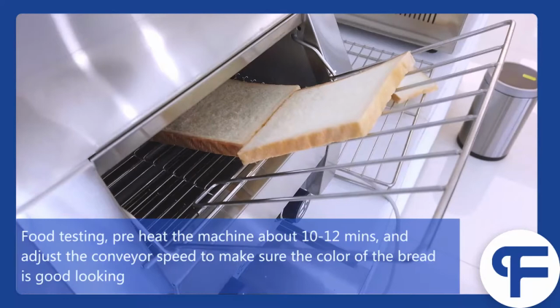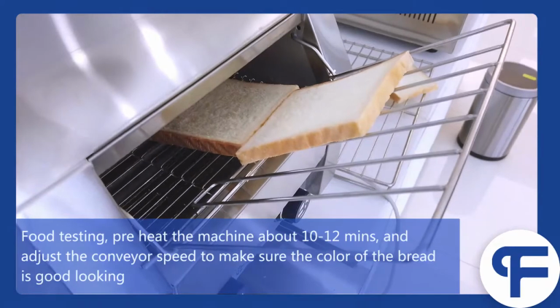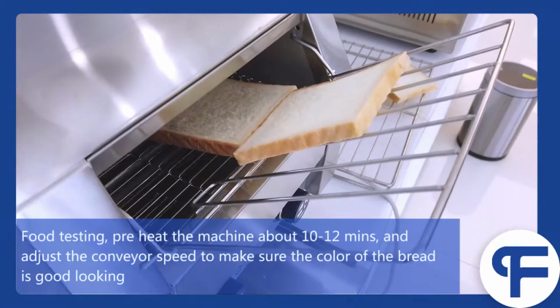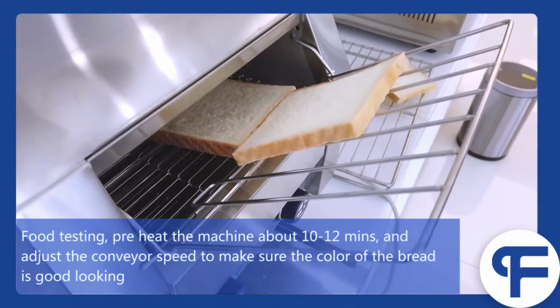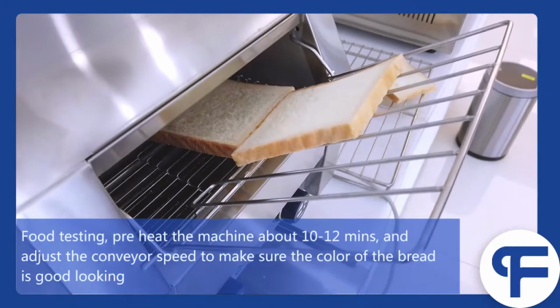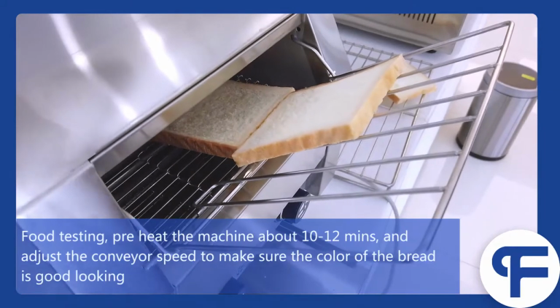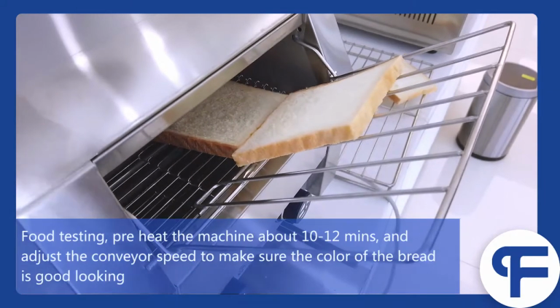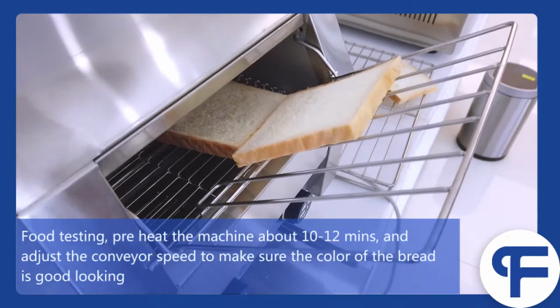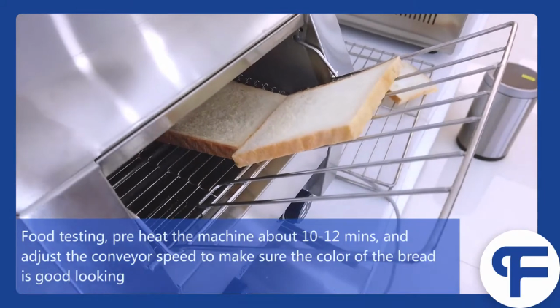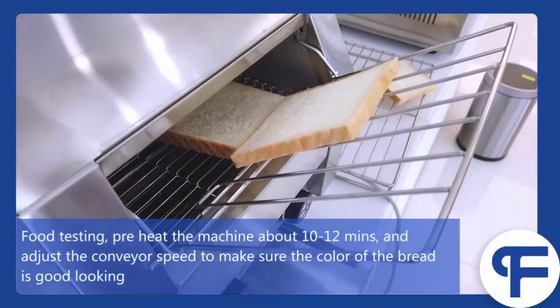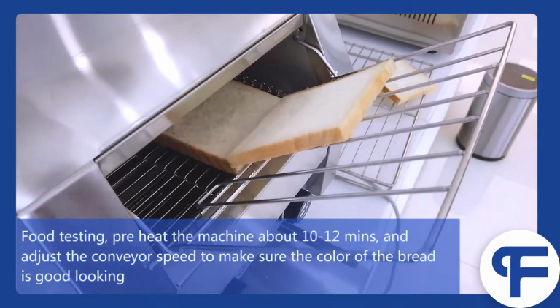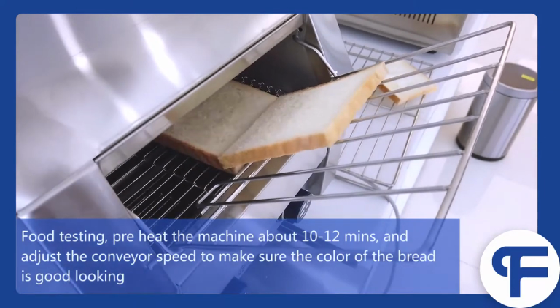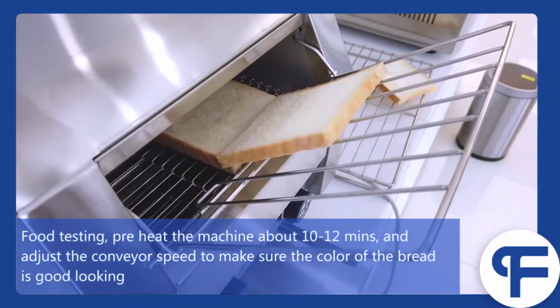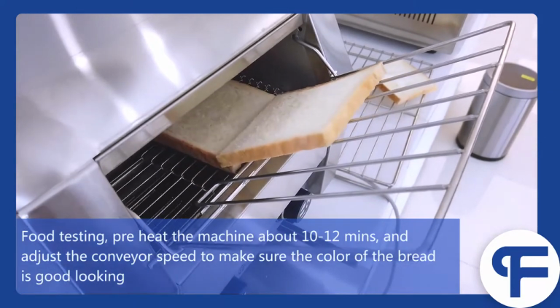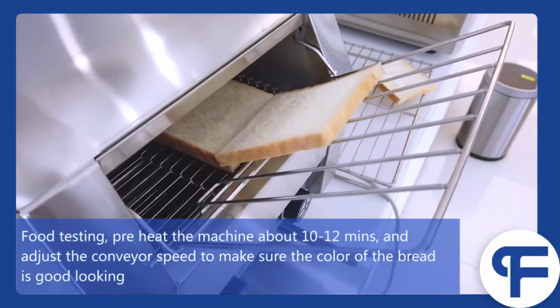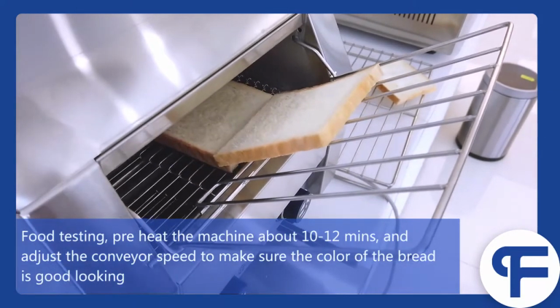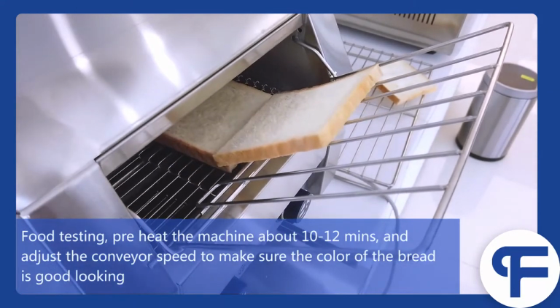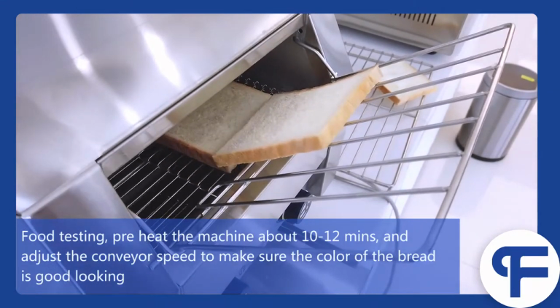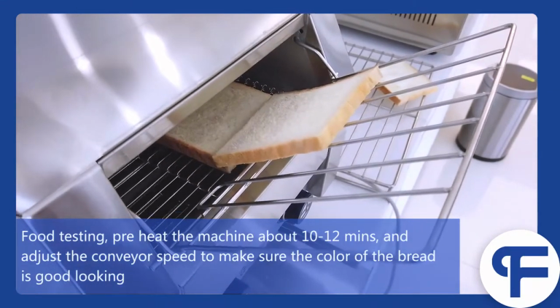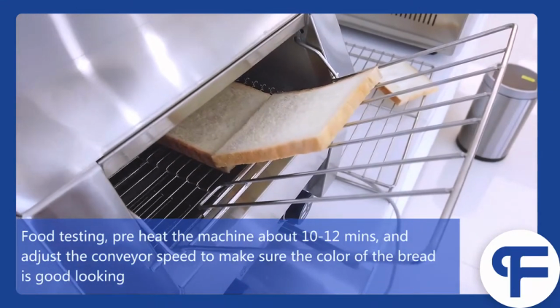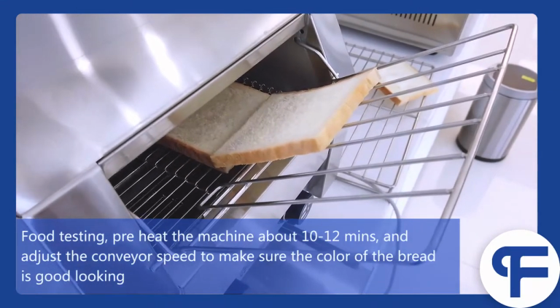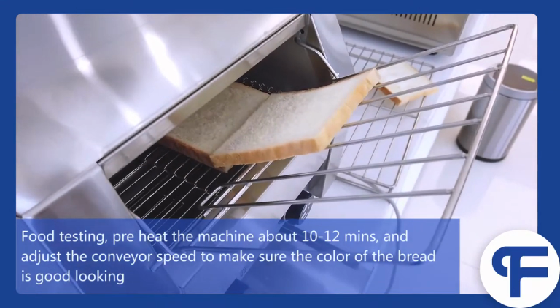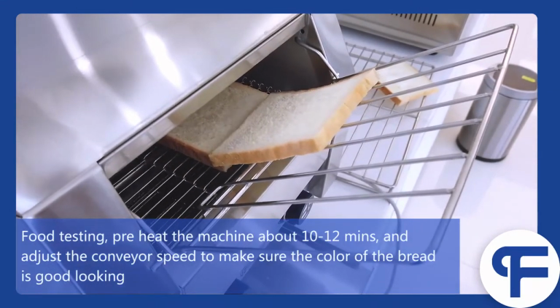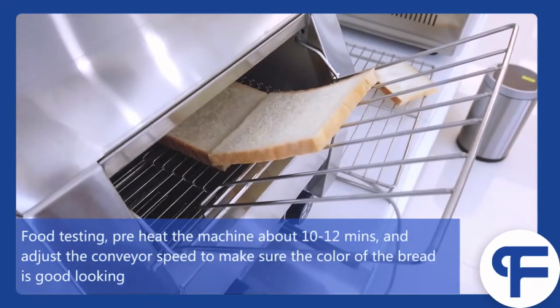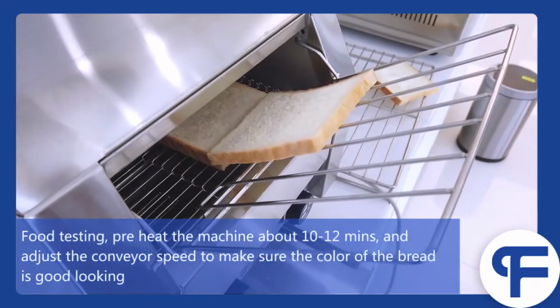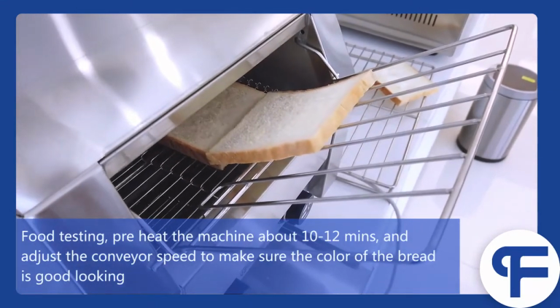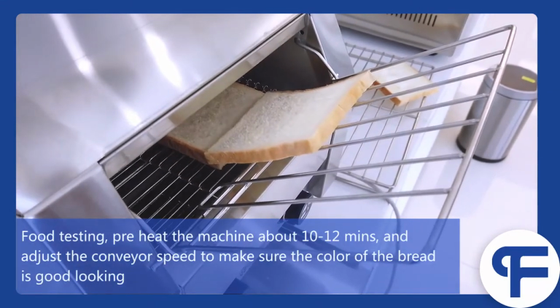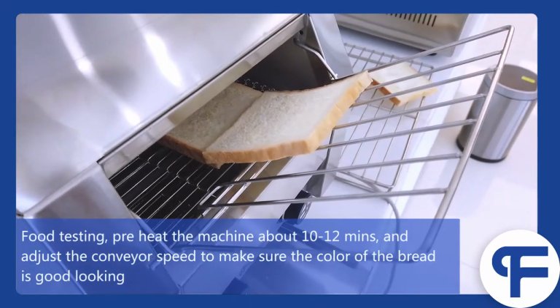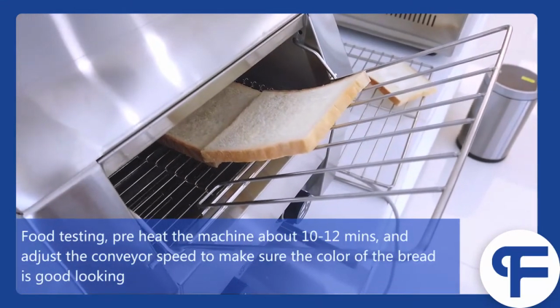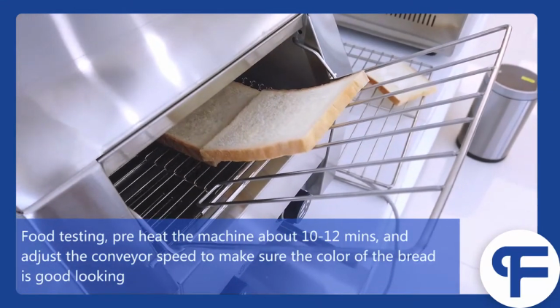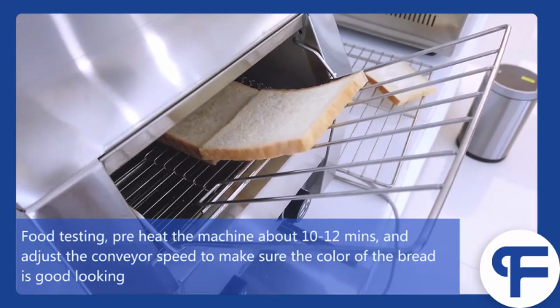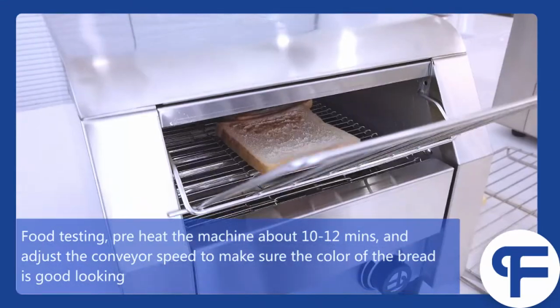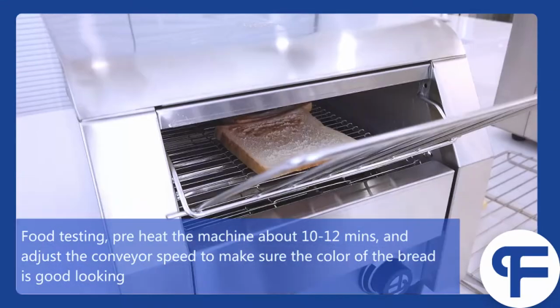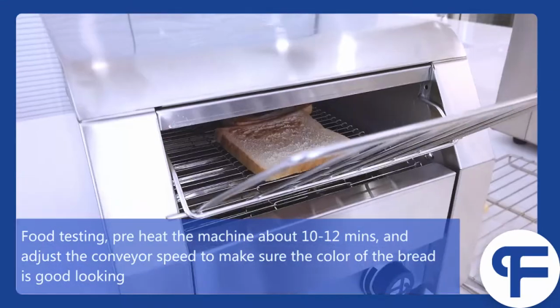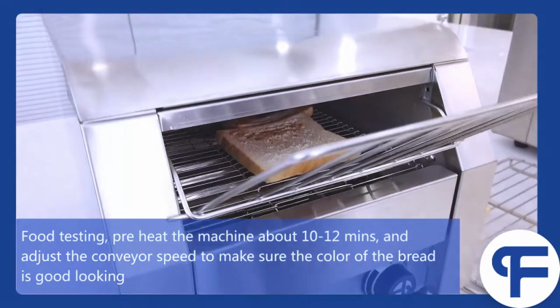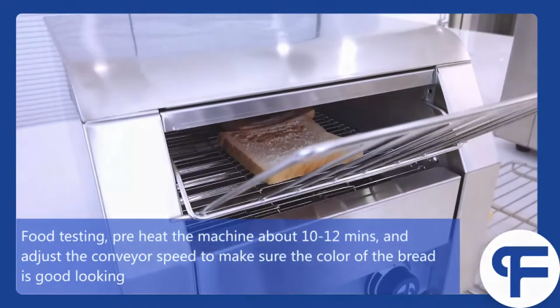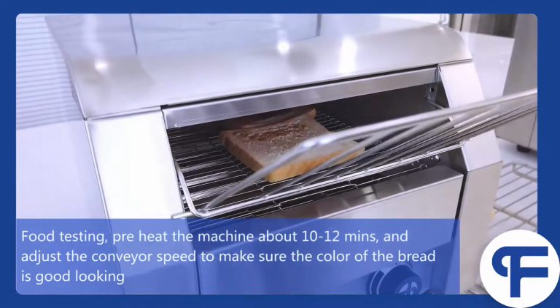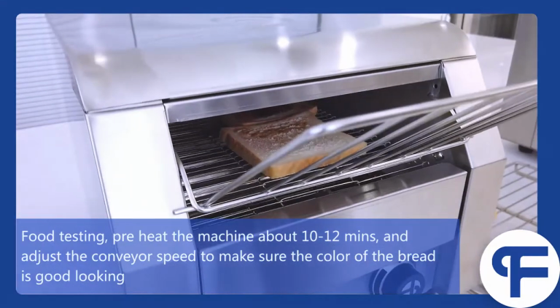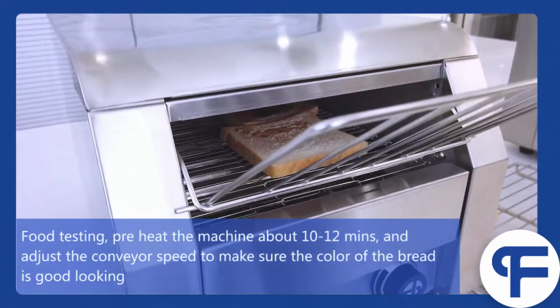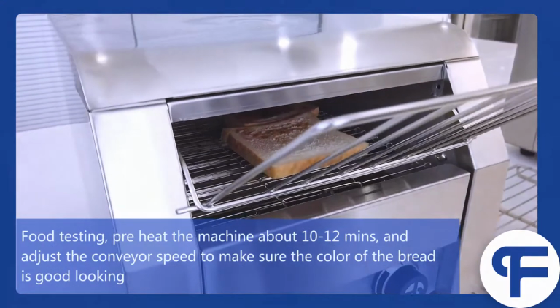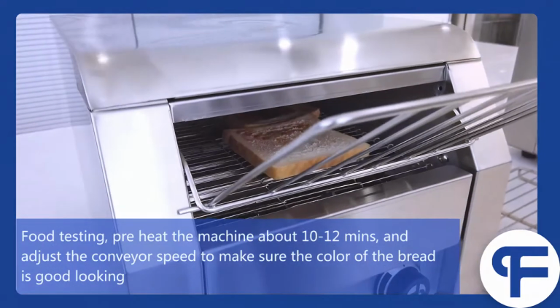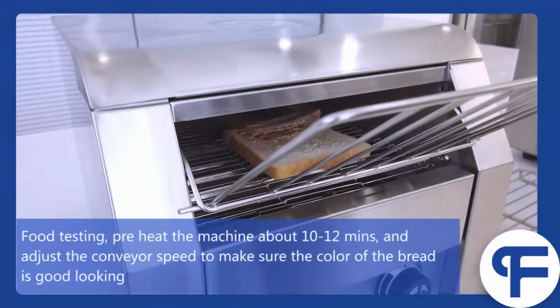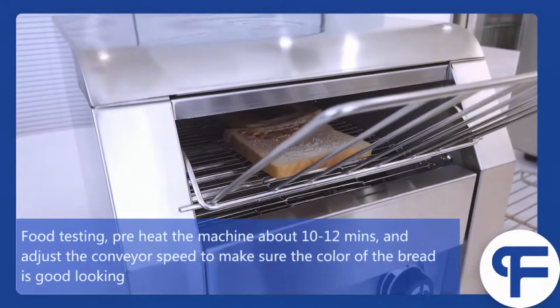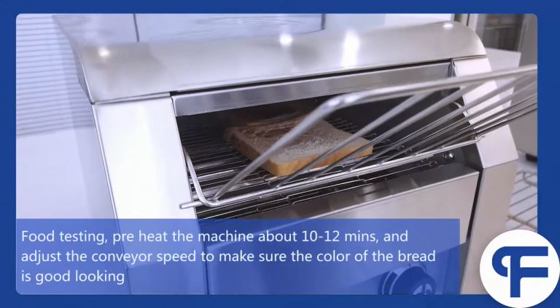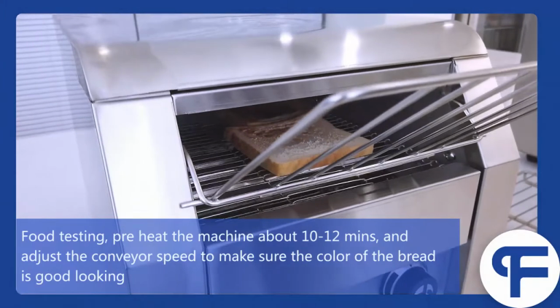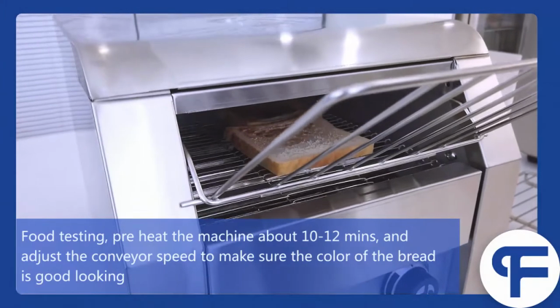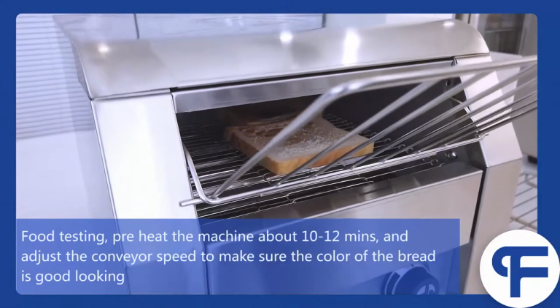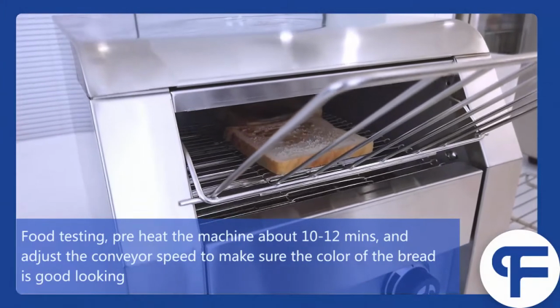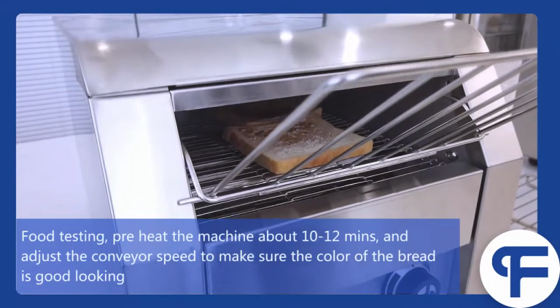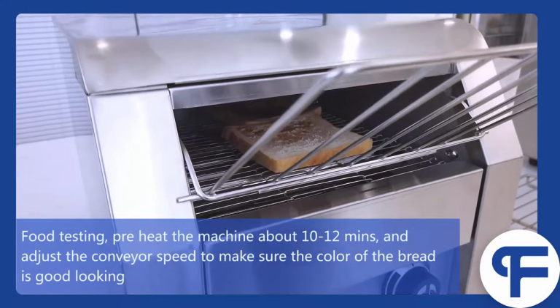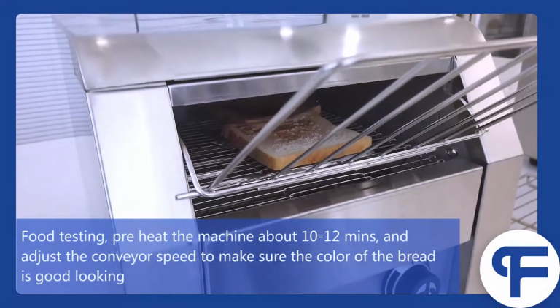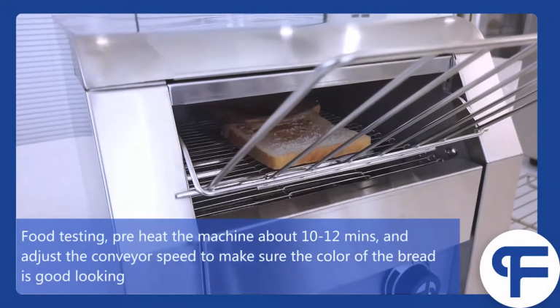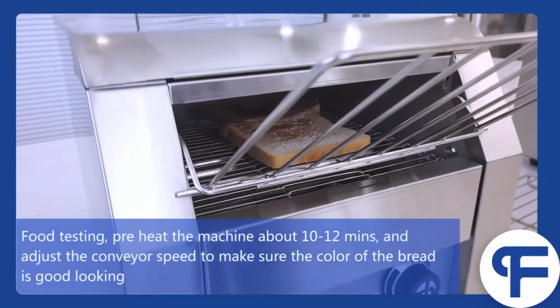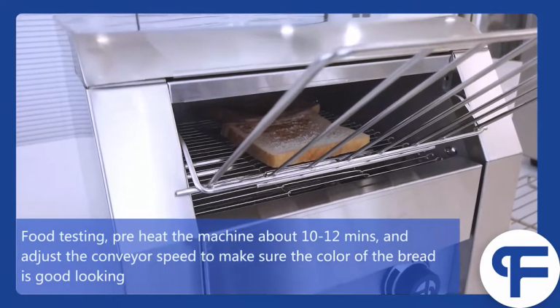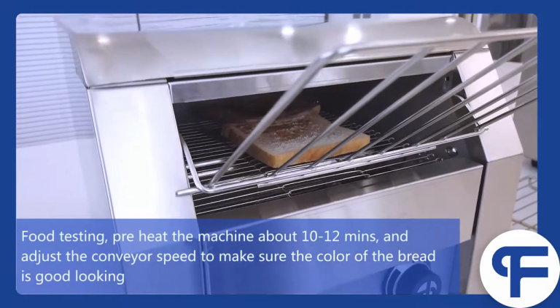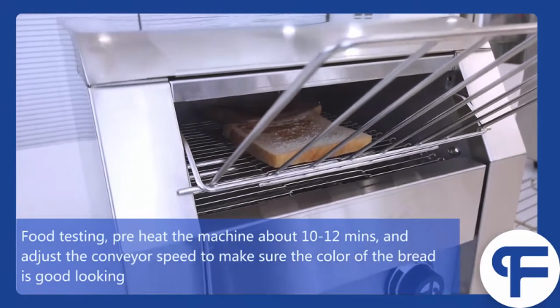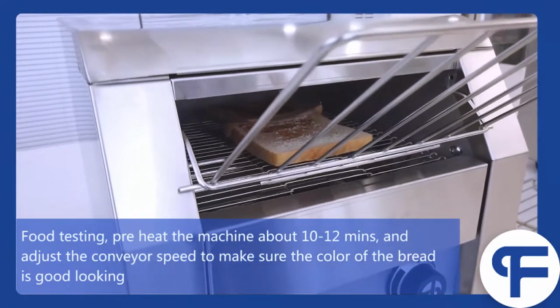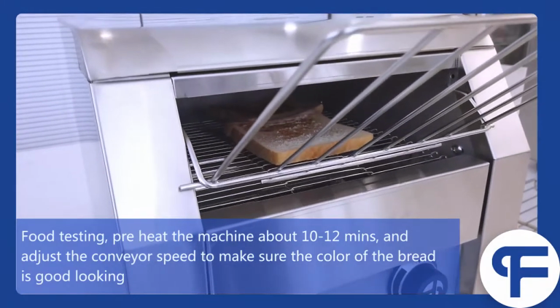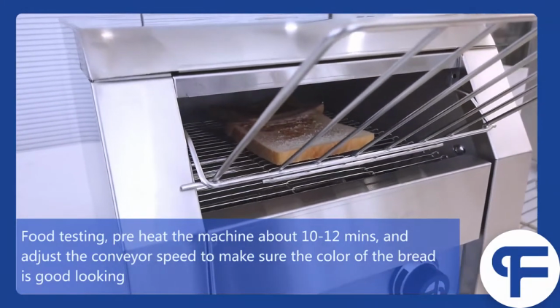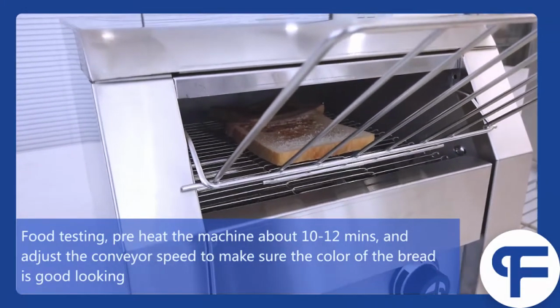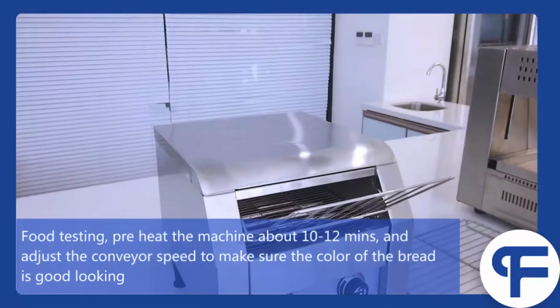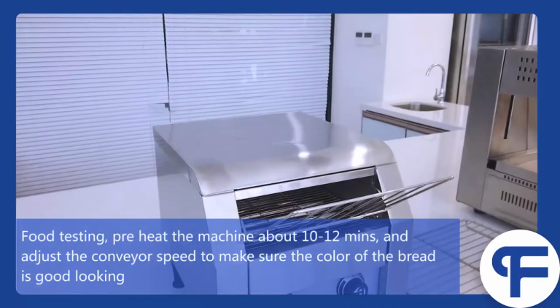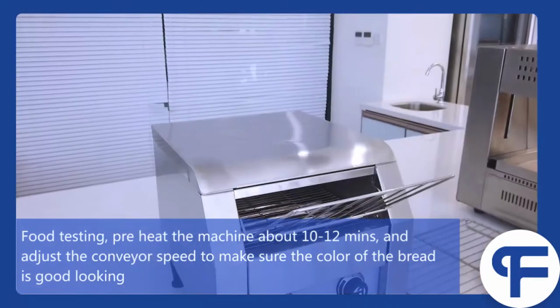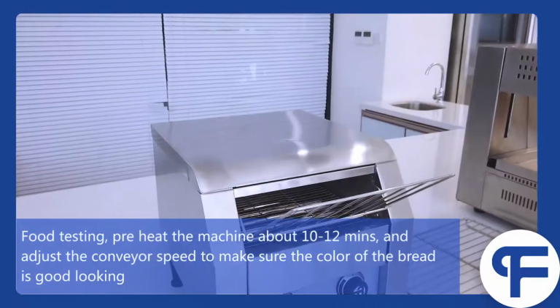For food testing, preheat the machine about 10 to 12 minutes and adjust the conveyor speed to make sure the color of the bread looks good.